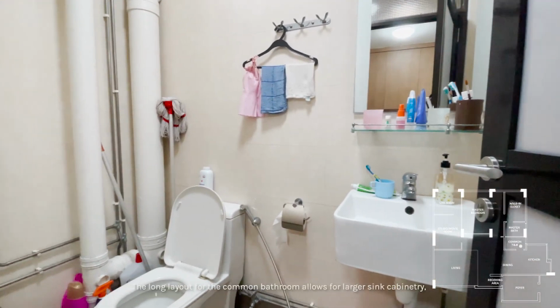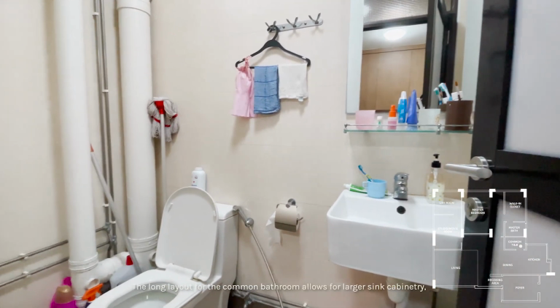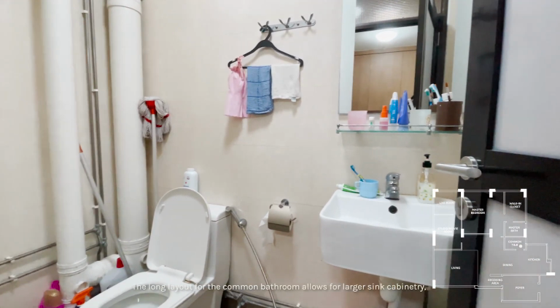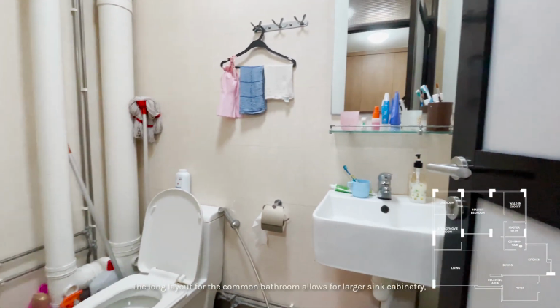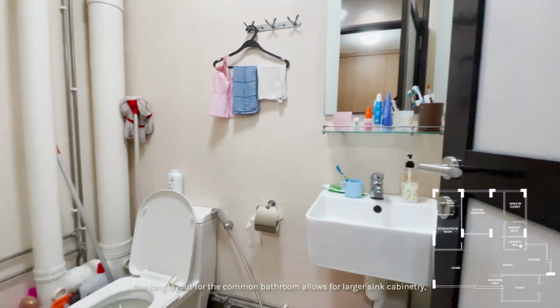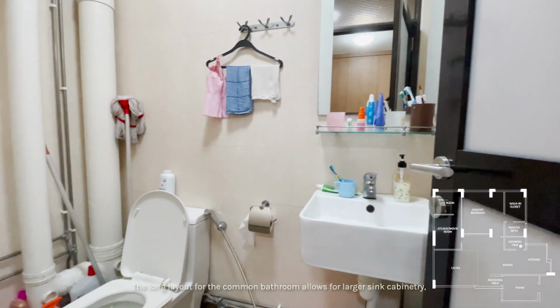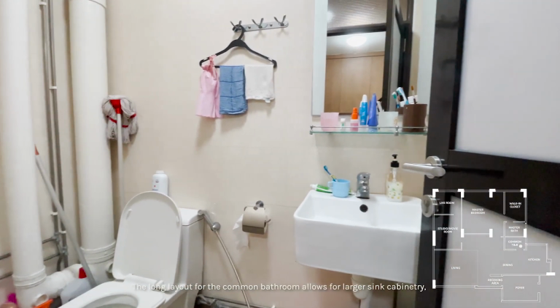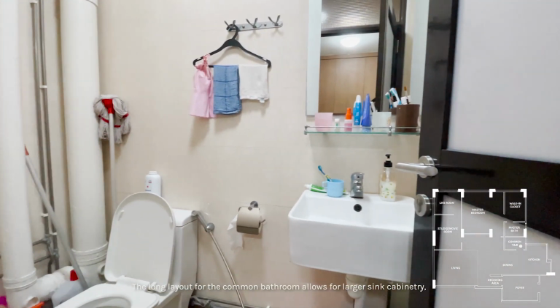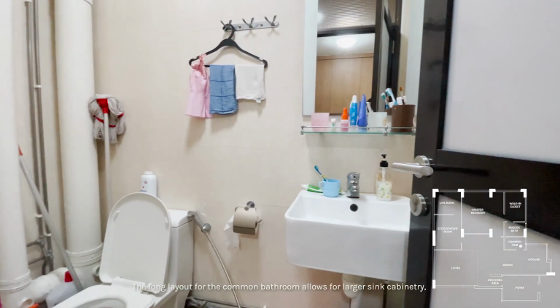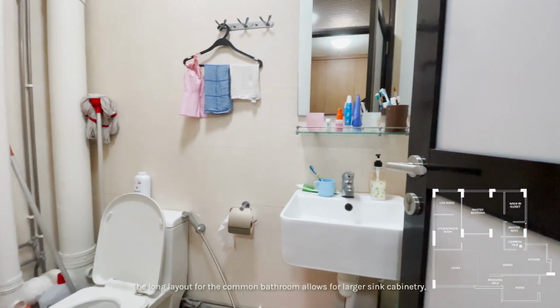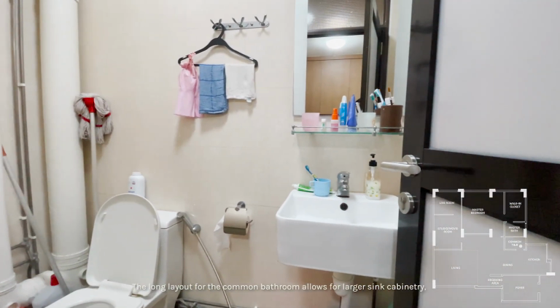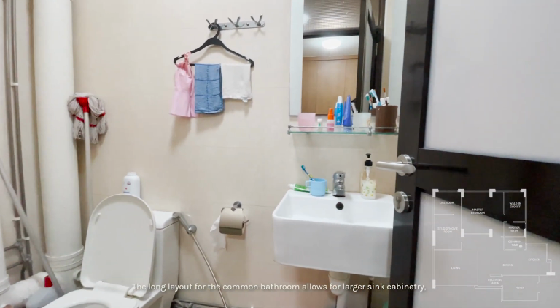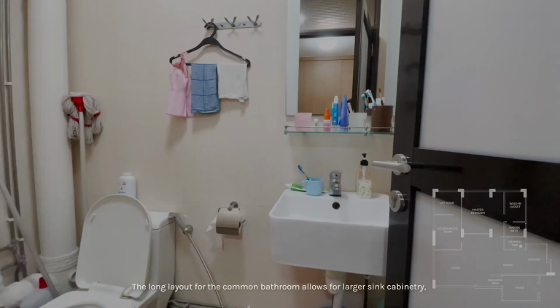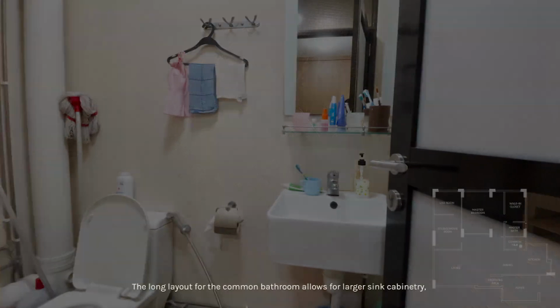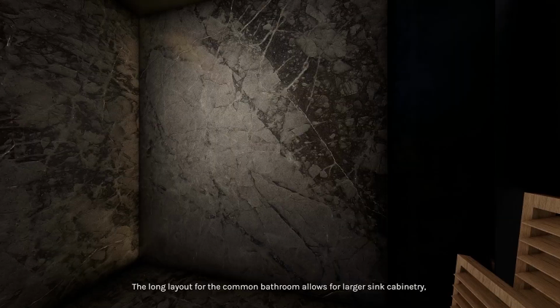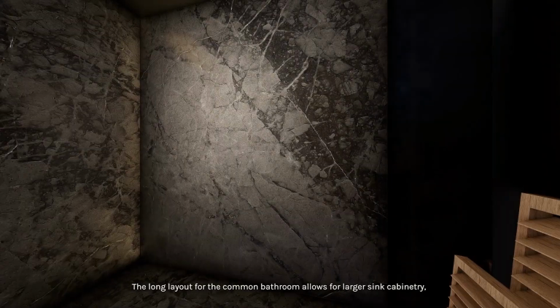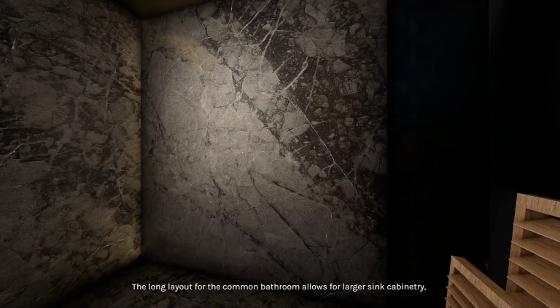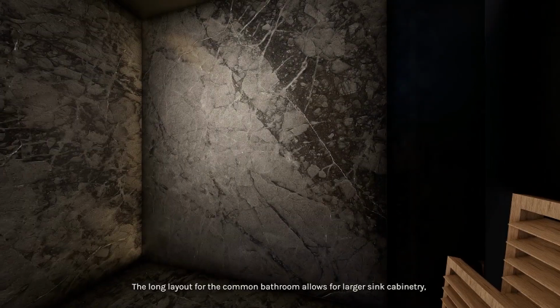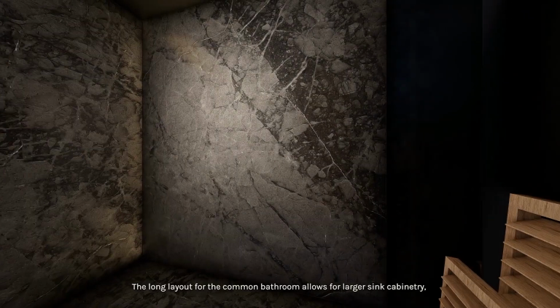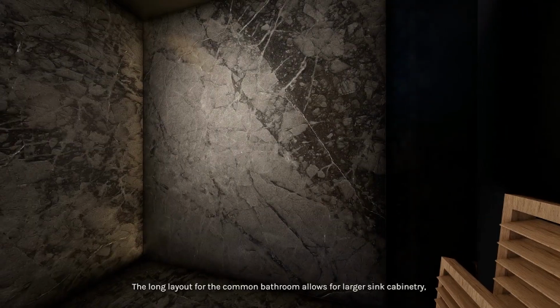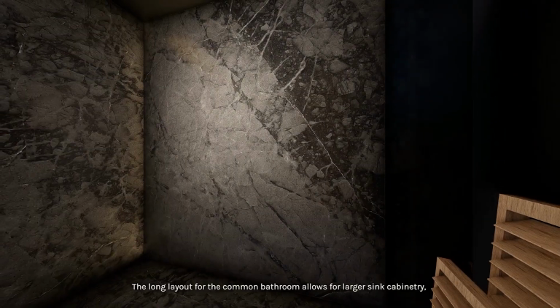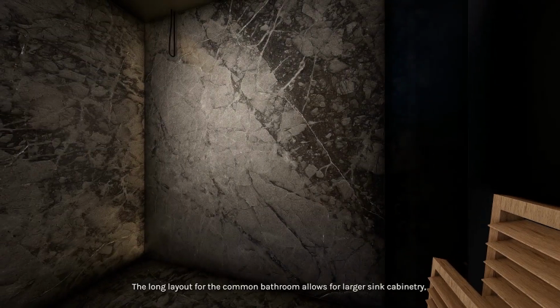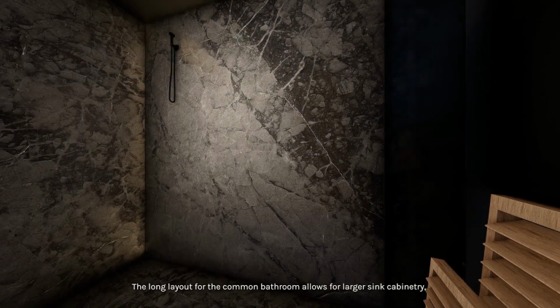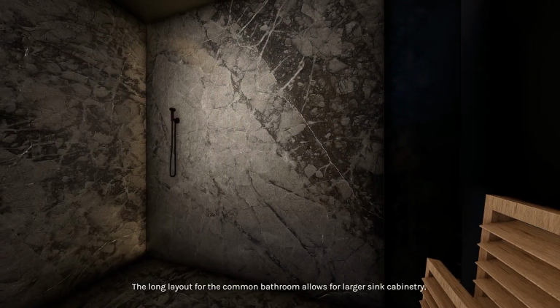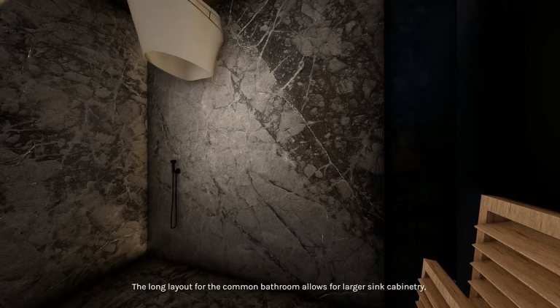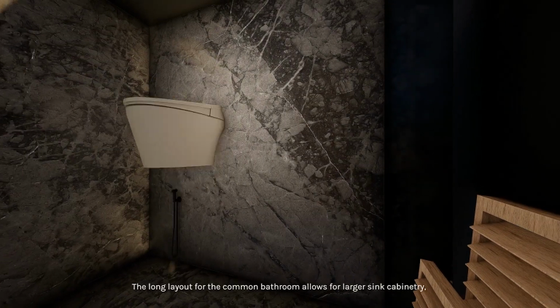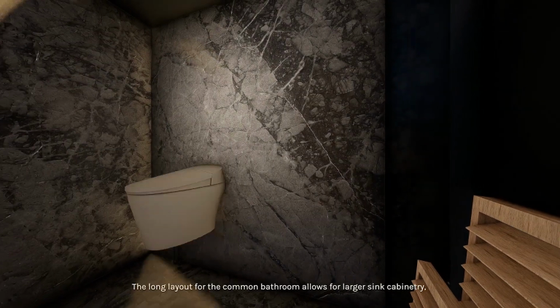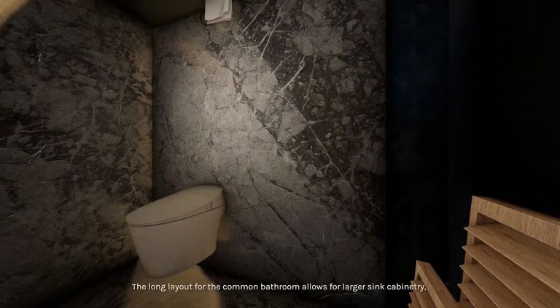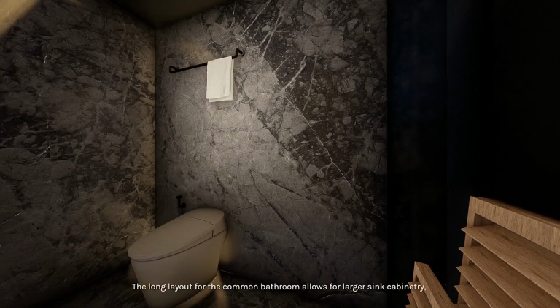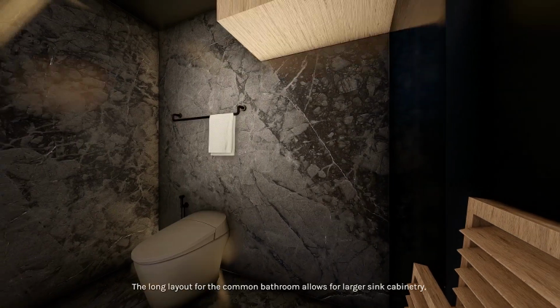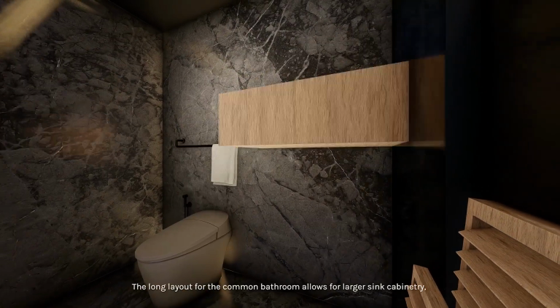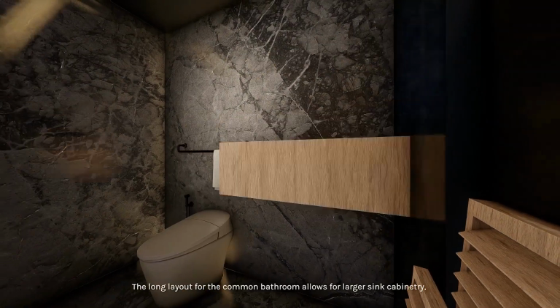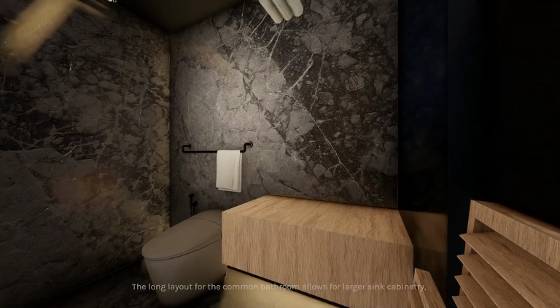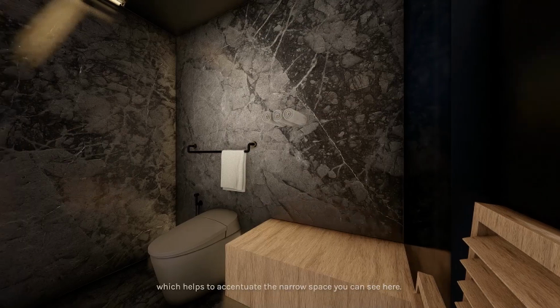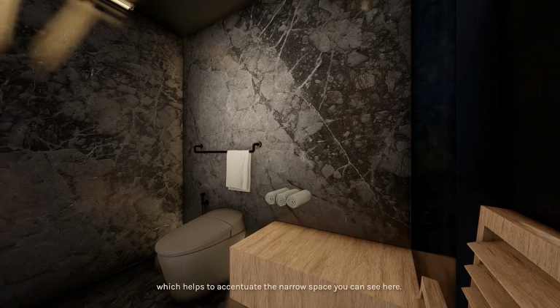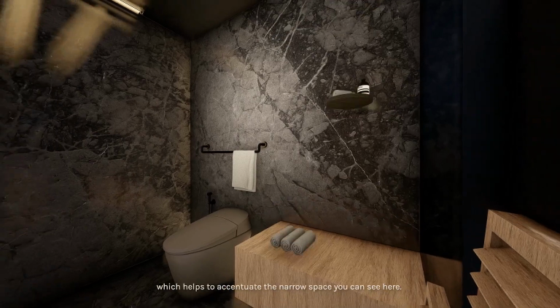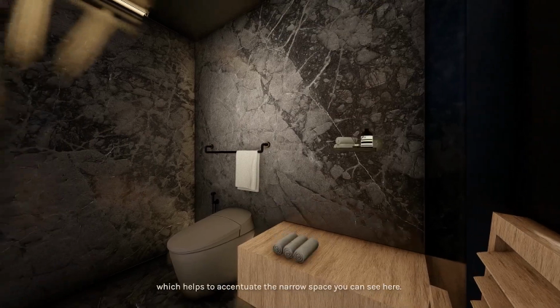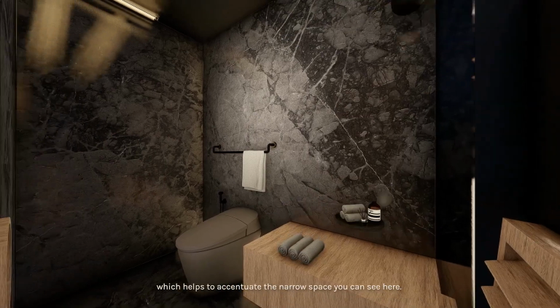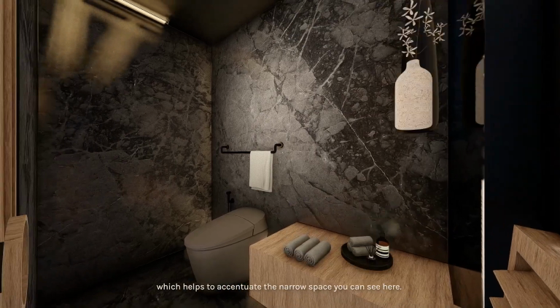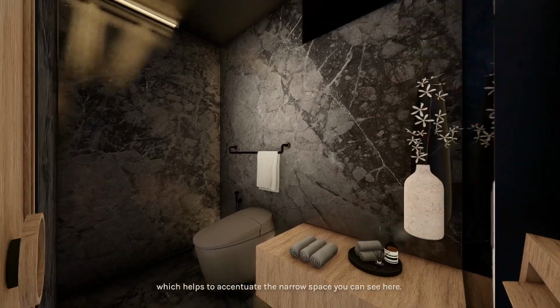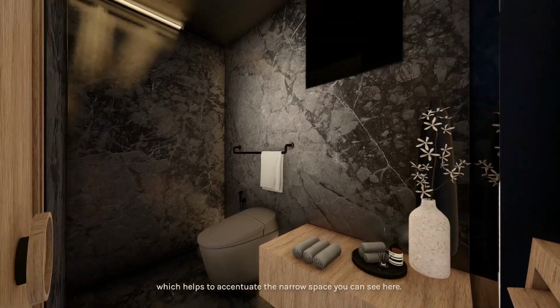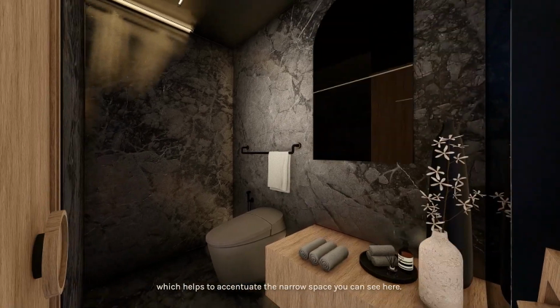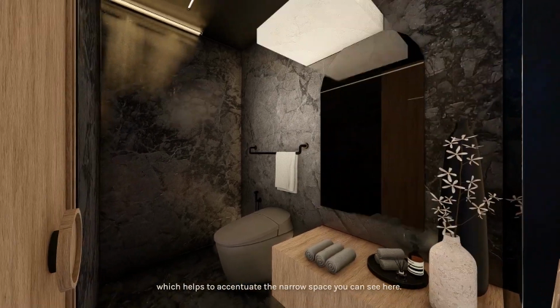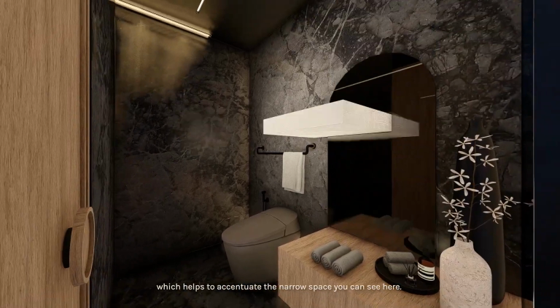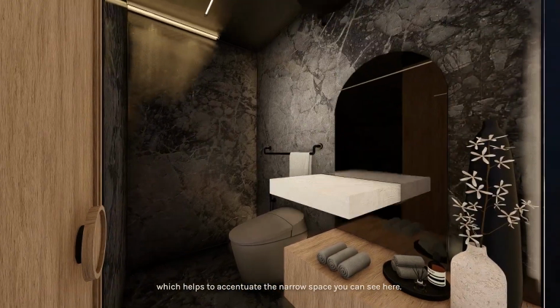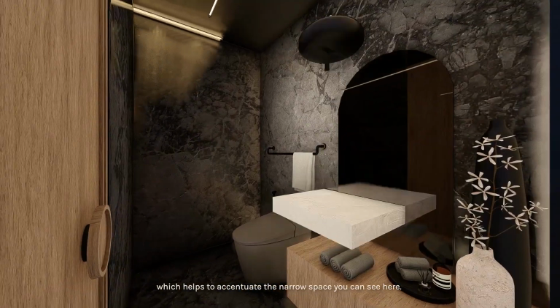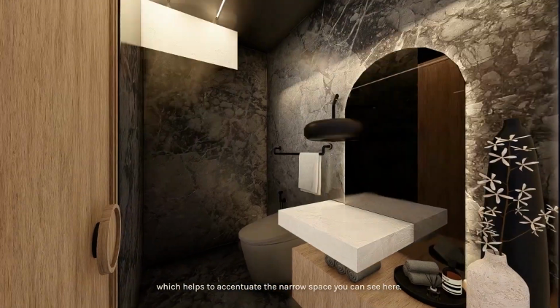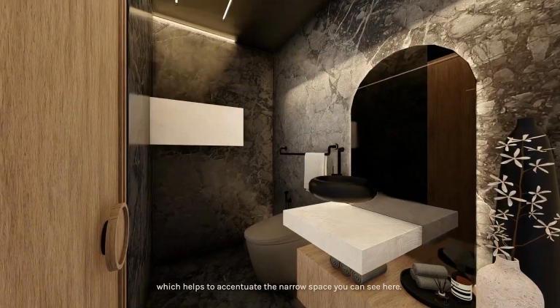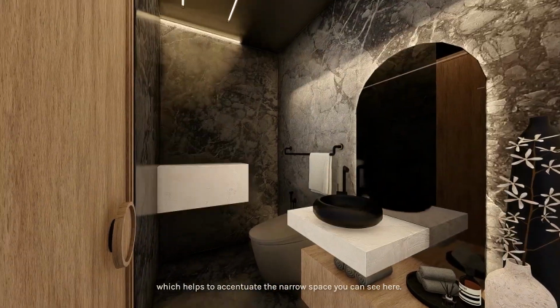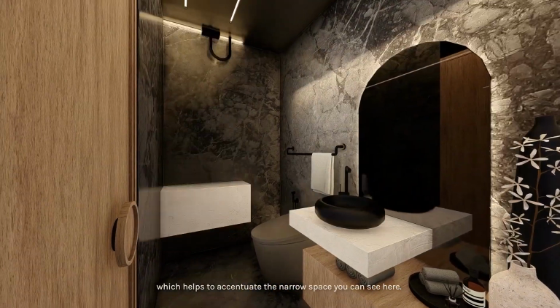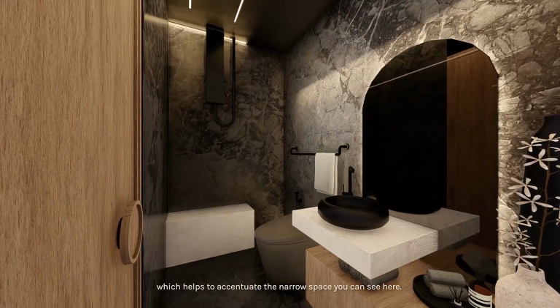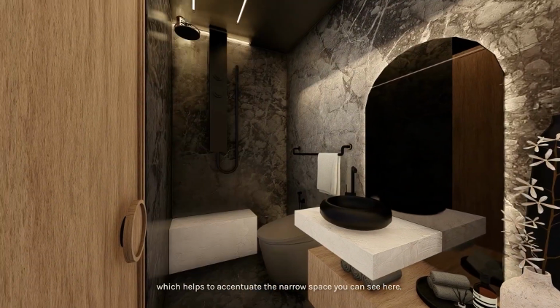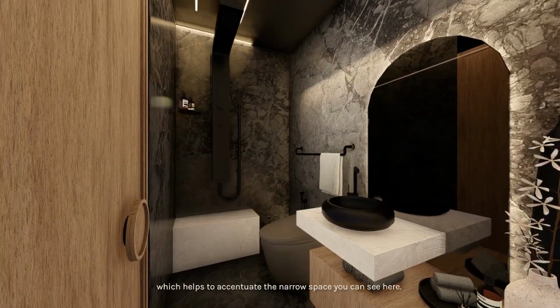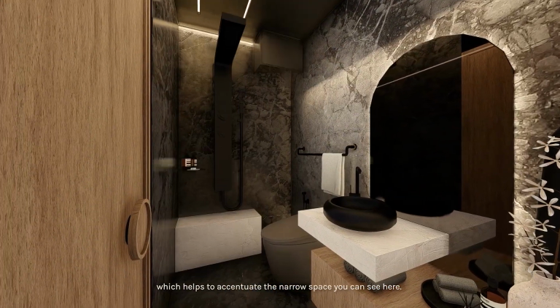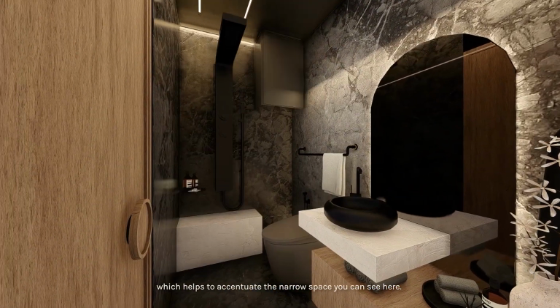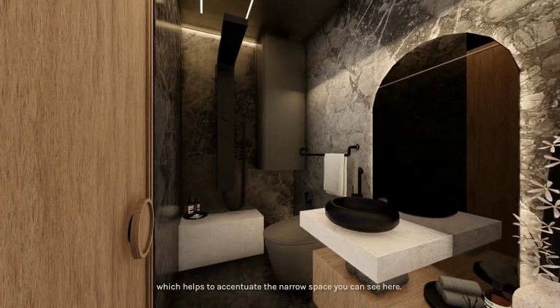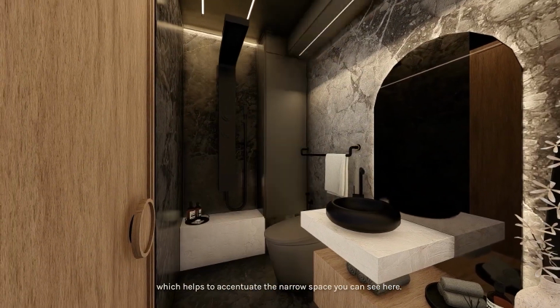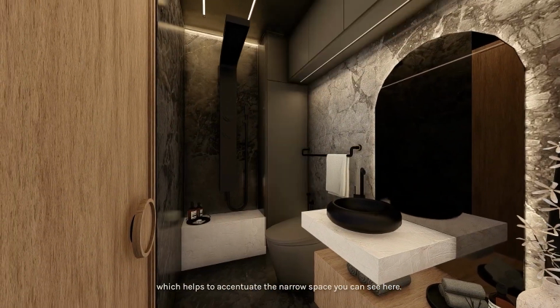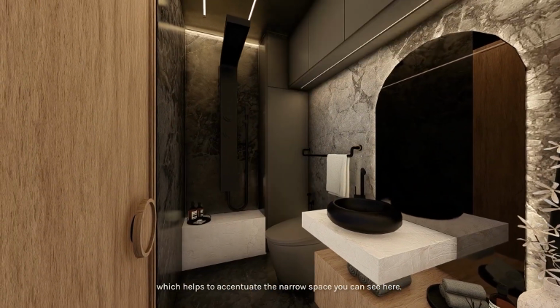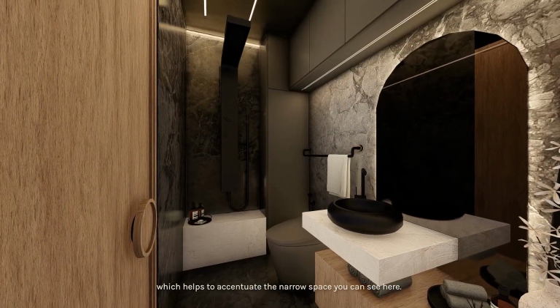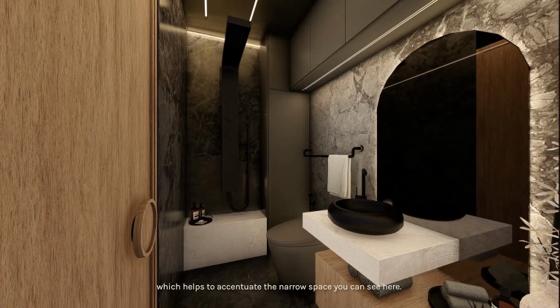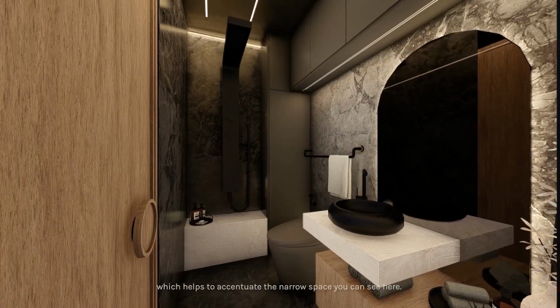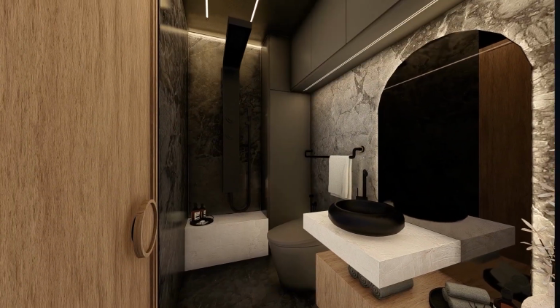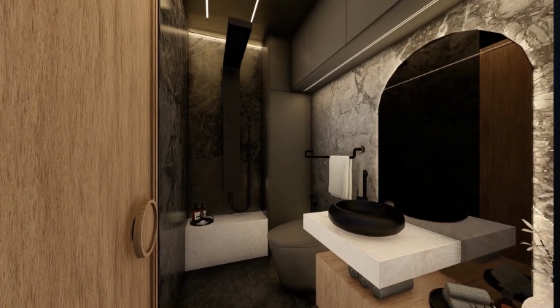The long layout of the common bathroom allows for larger sink cabinetry, which helps to accentuate the narrow space you can see here.